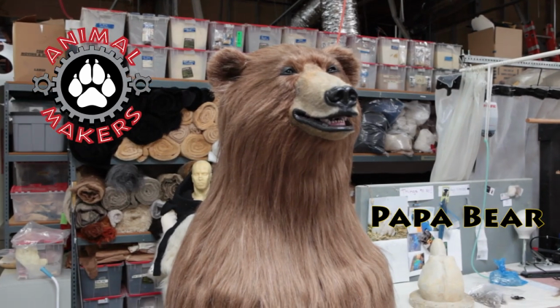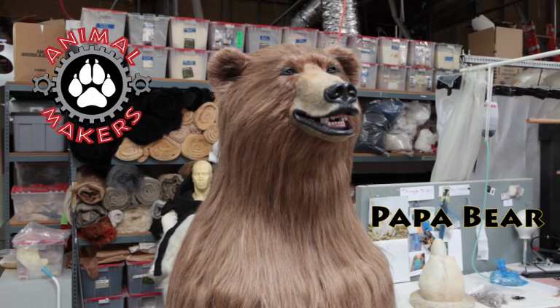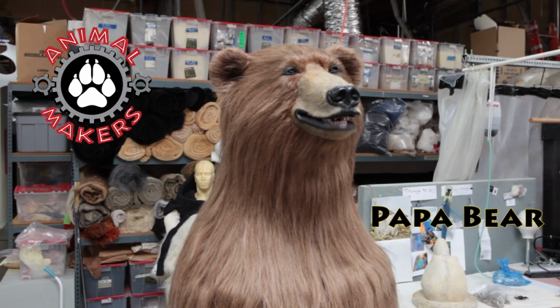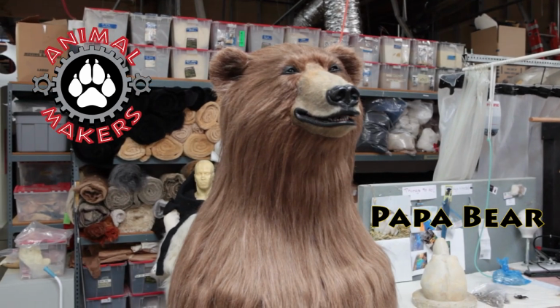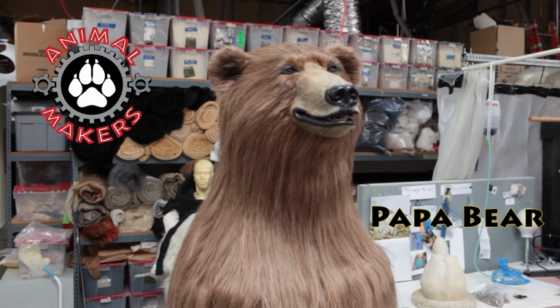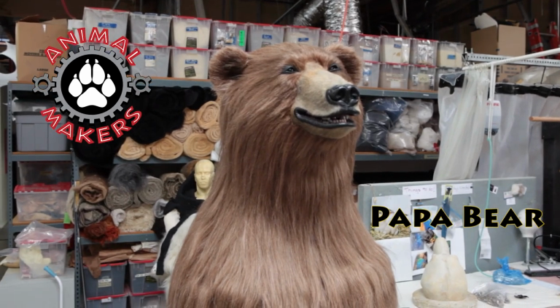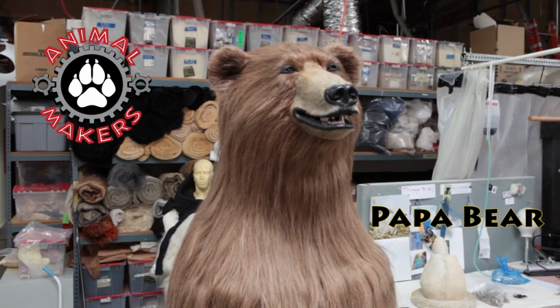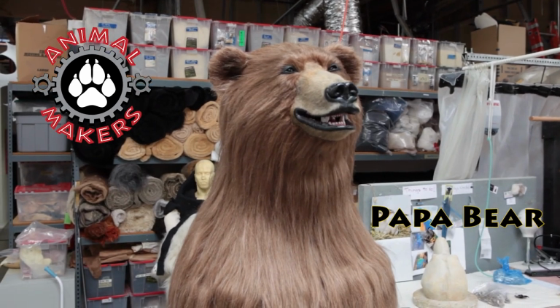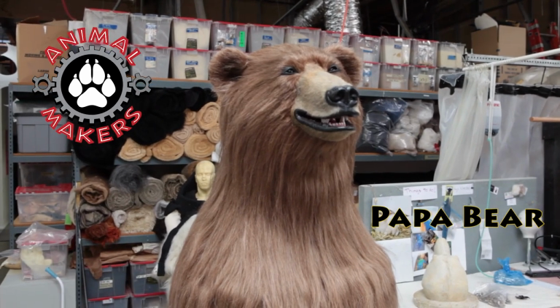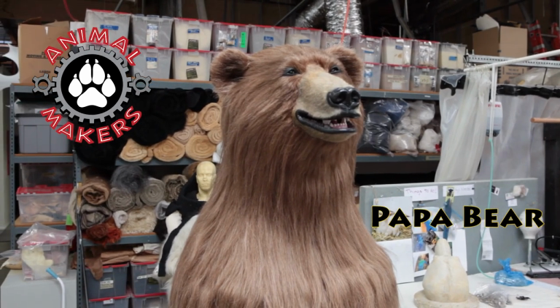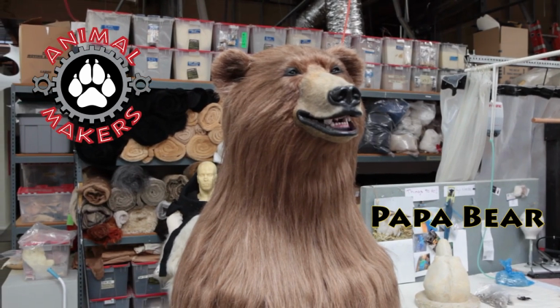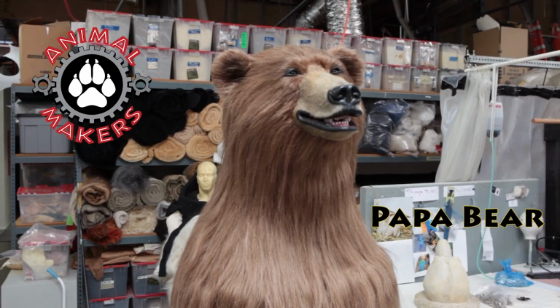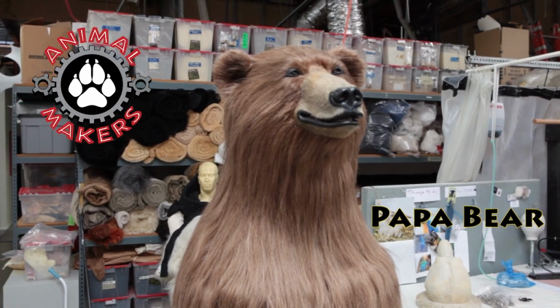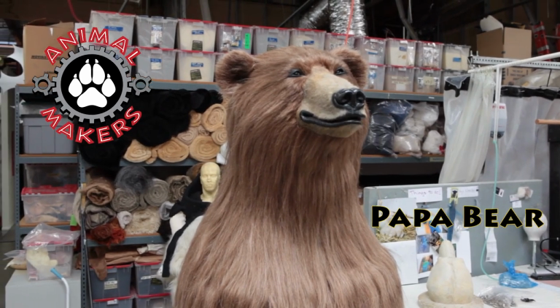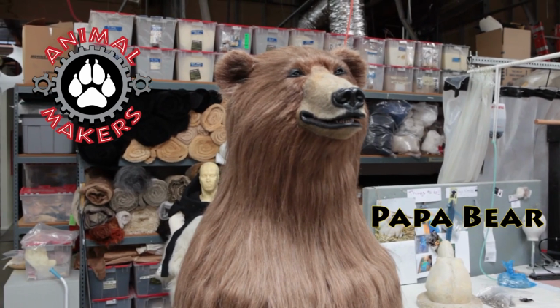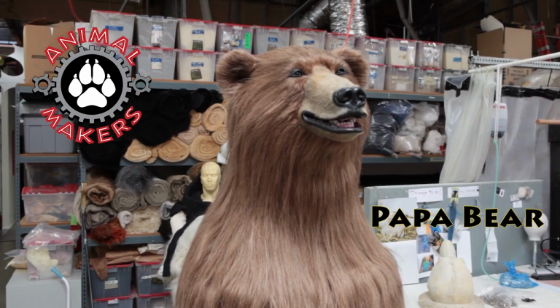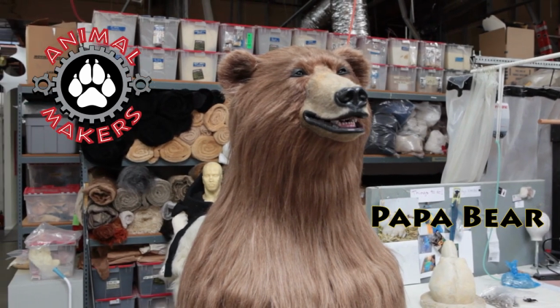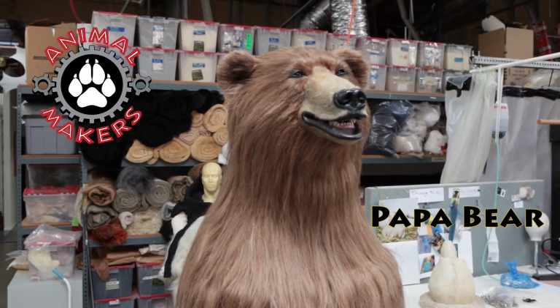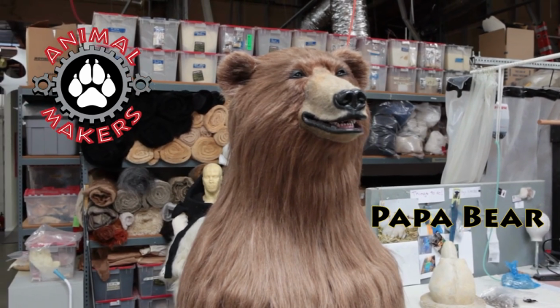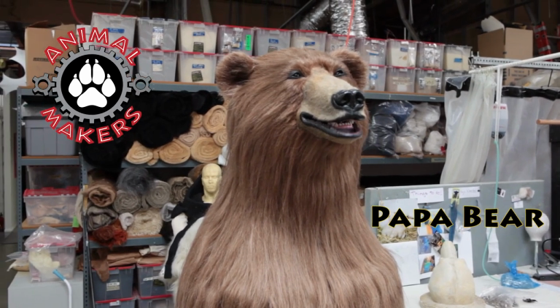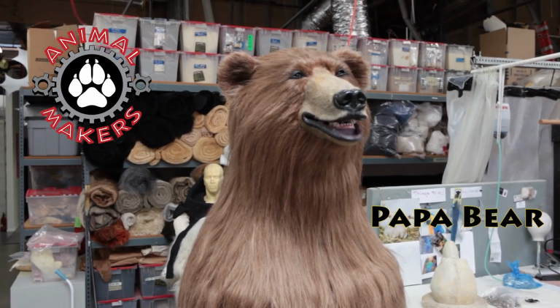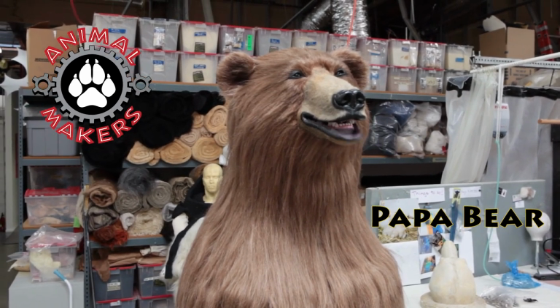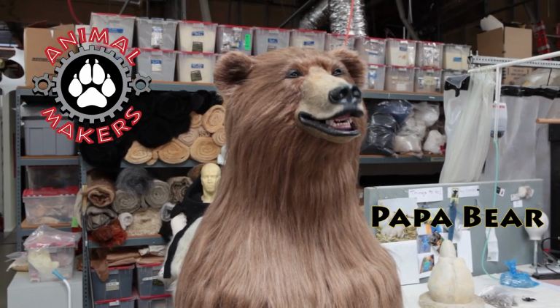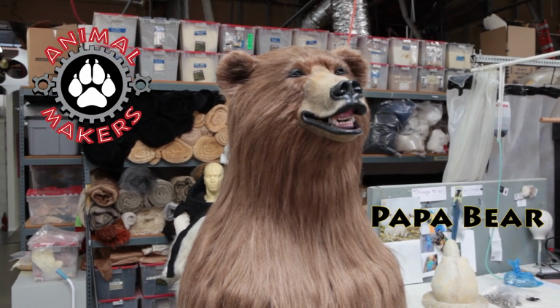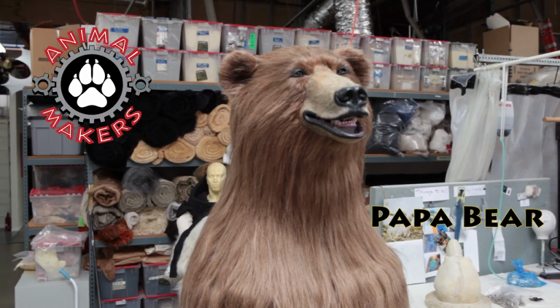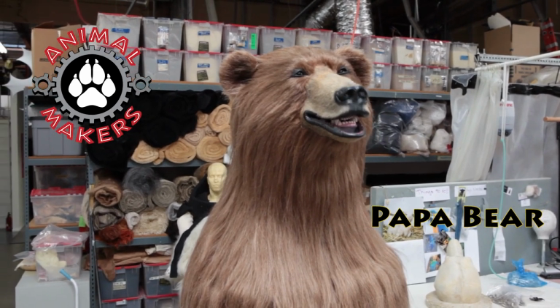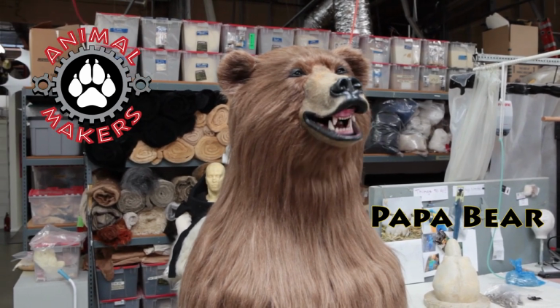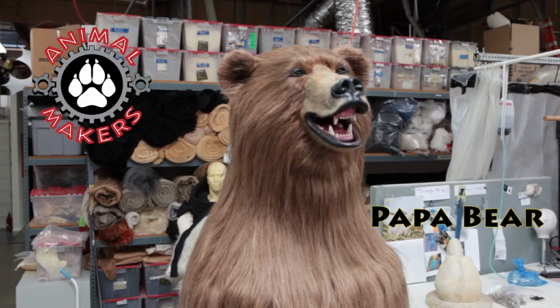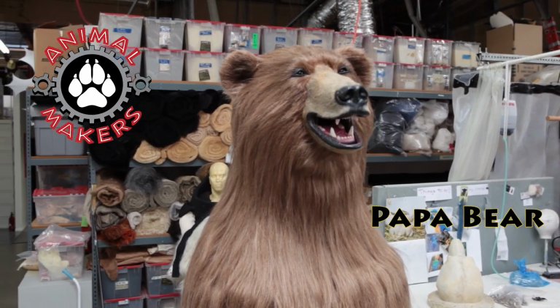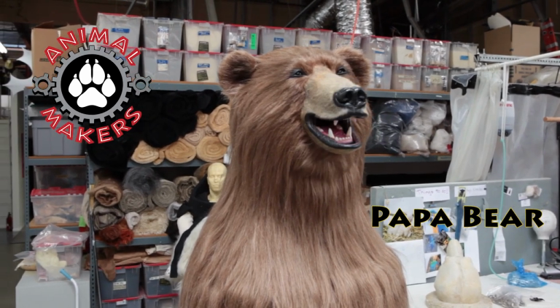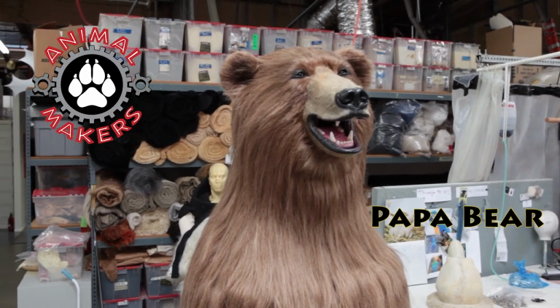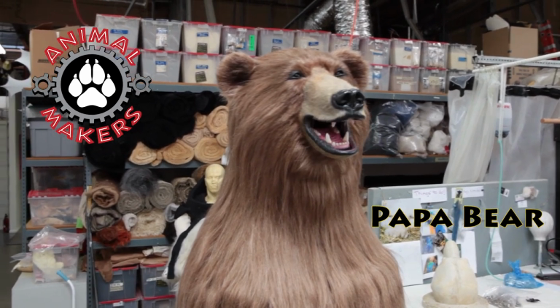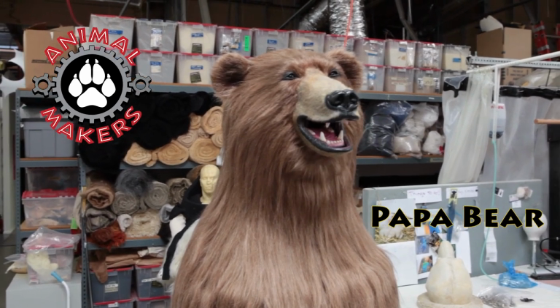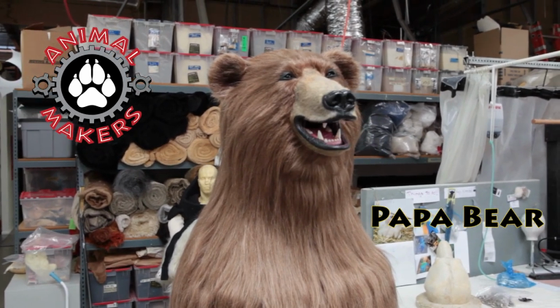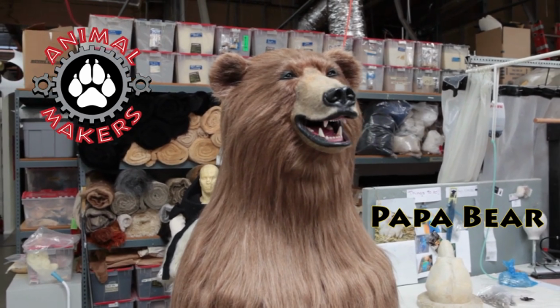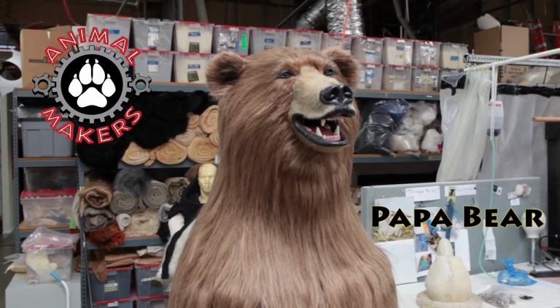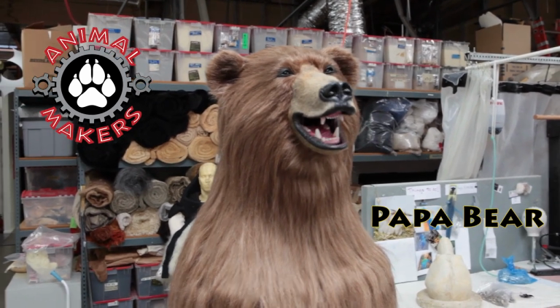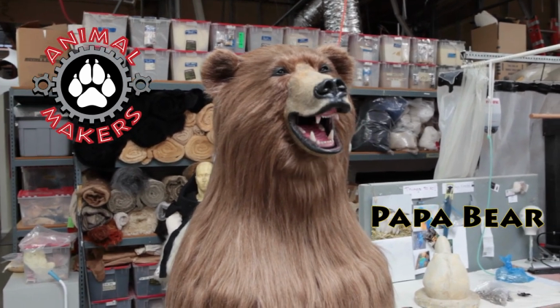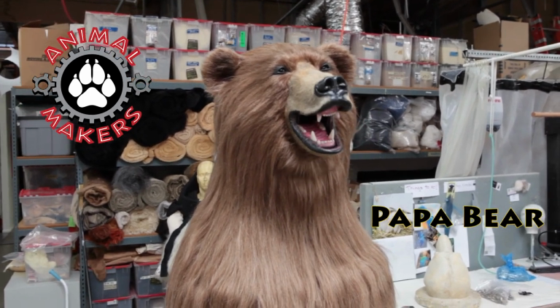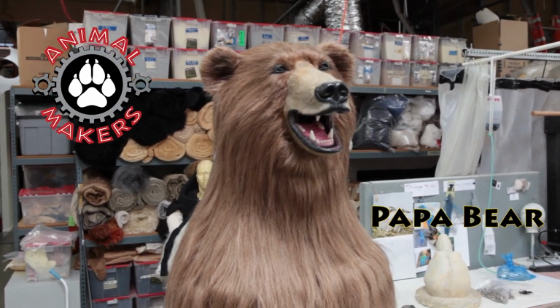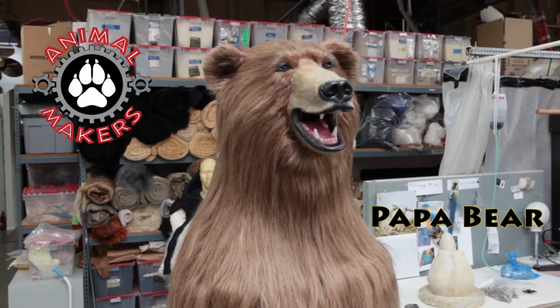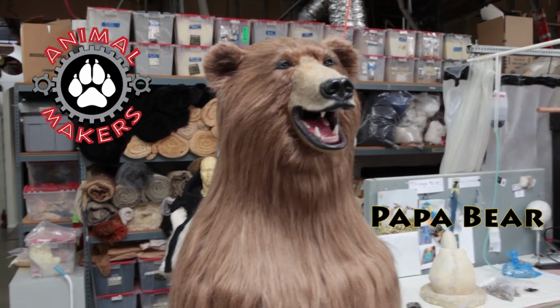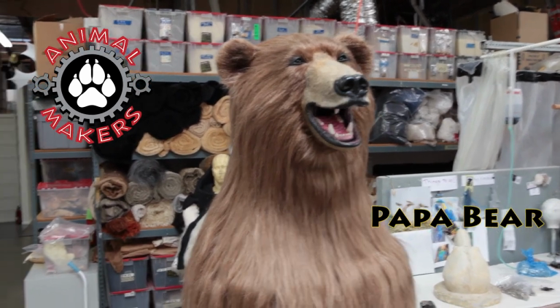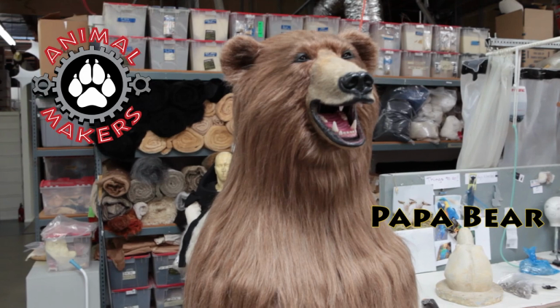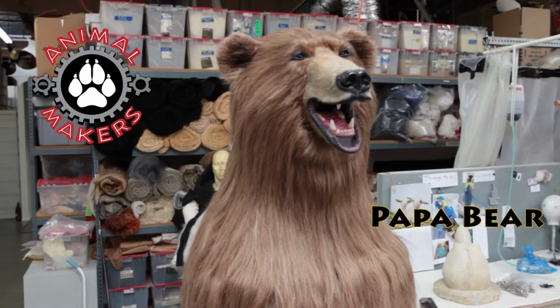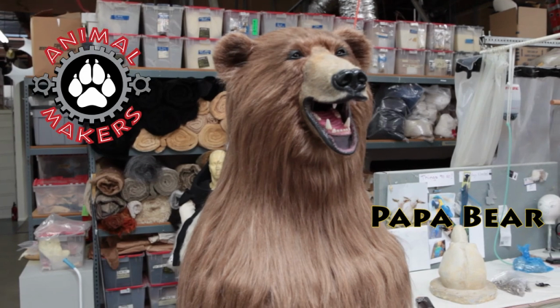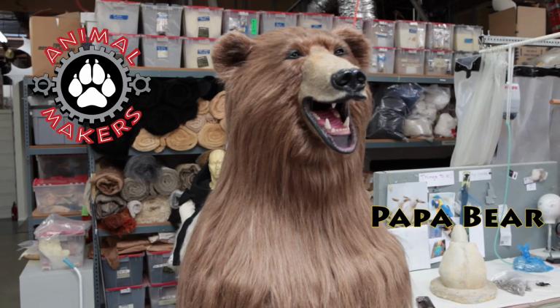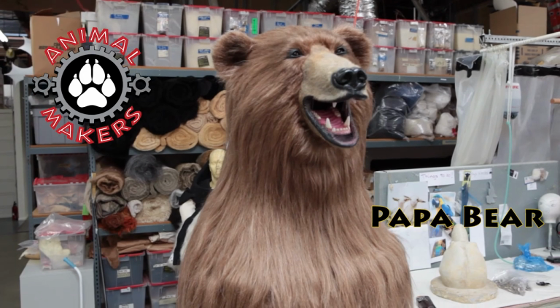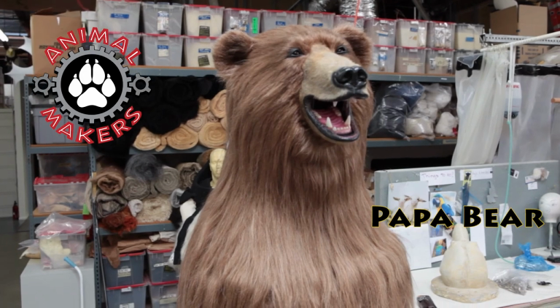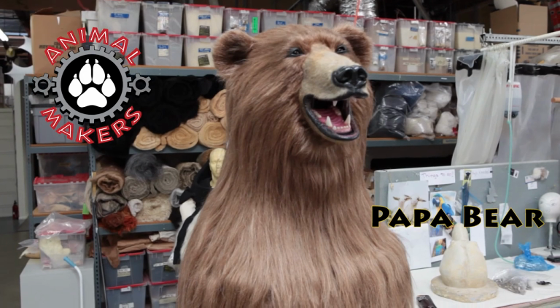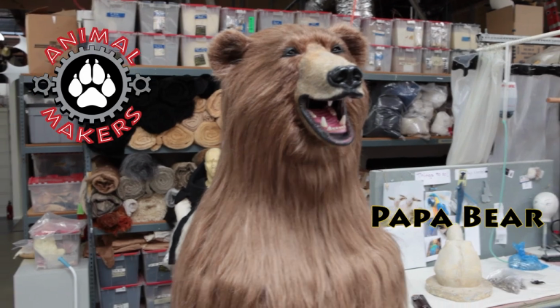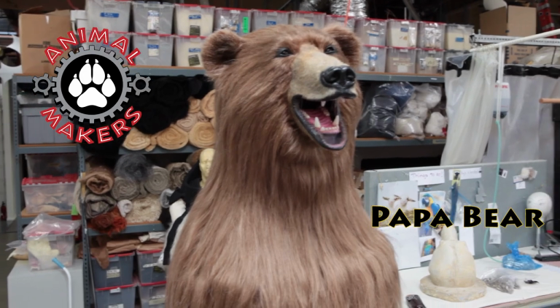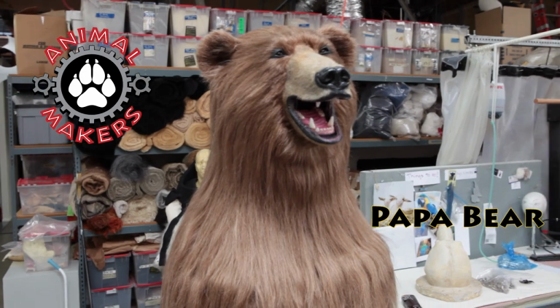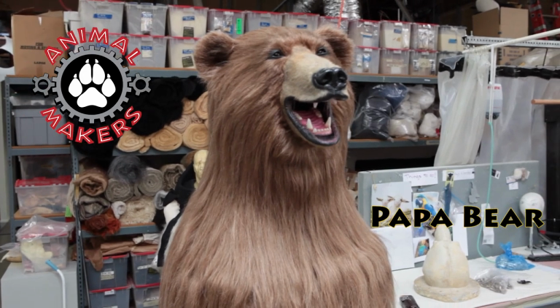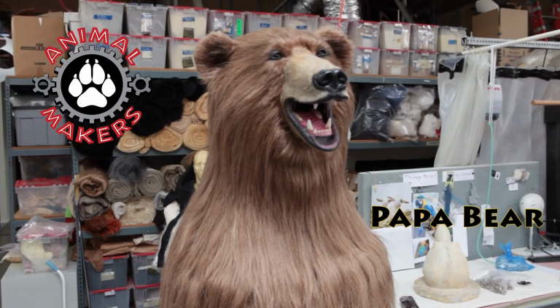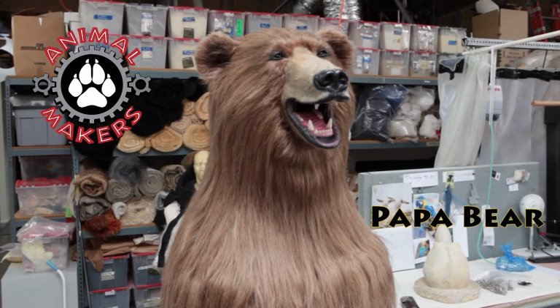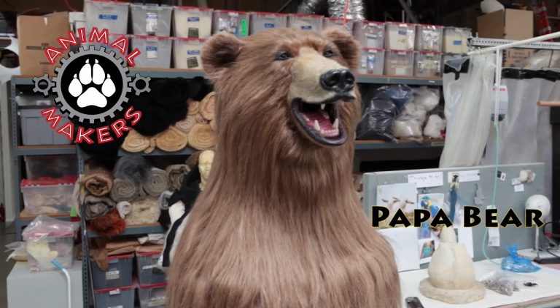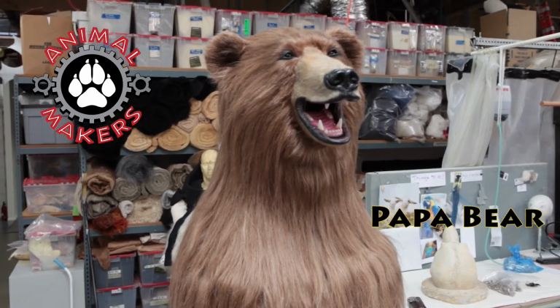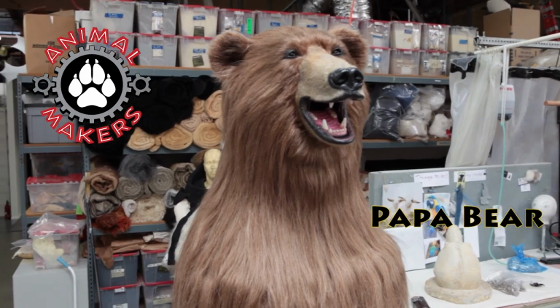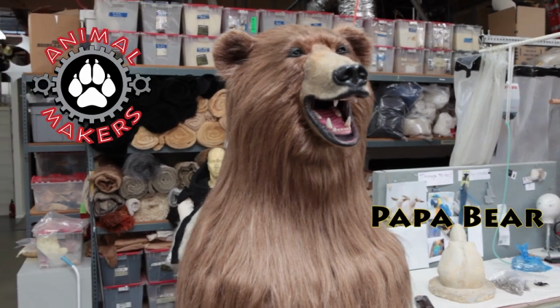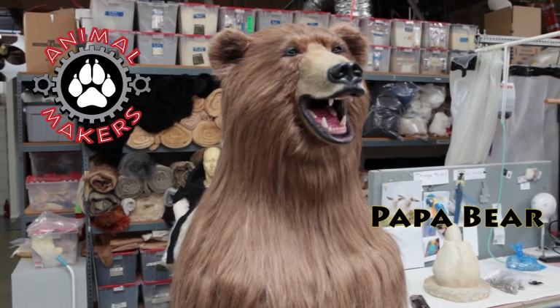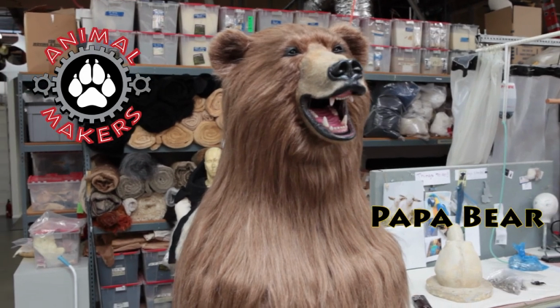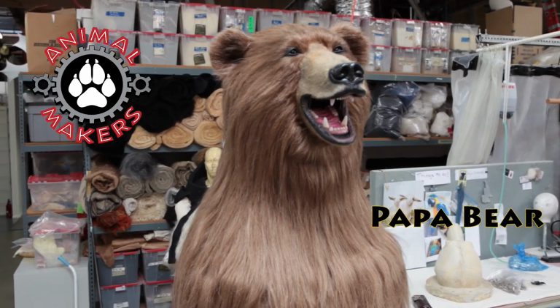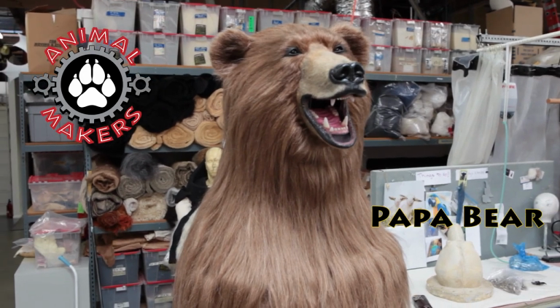Hi, this is Jim from Animal Makers, here to show you a little bit of Papa Bear in action.